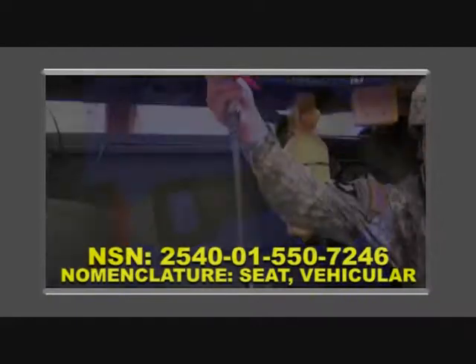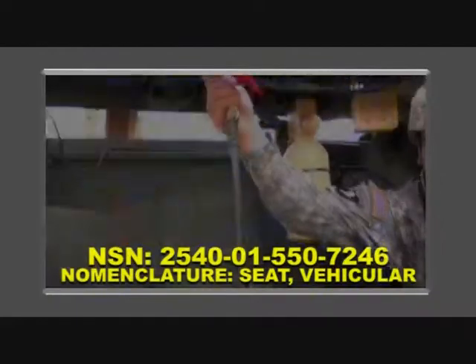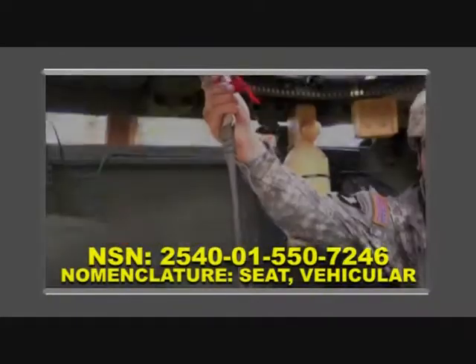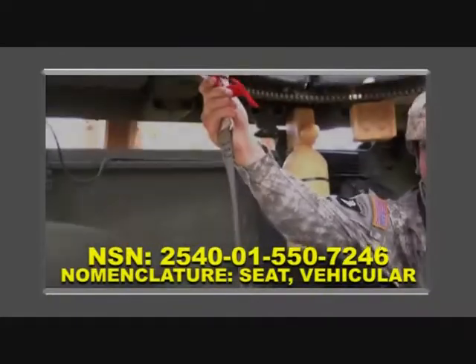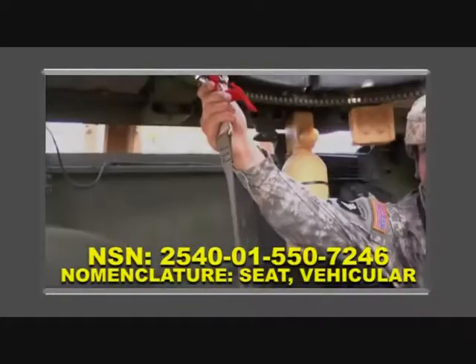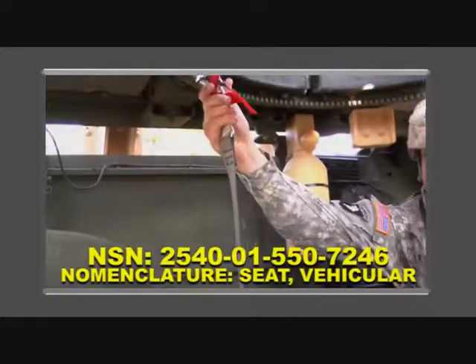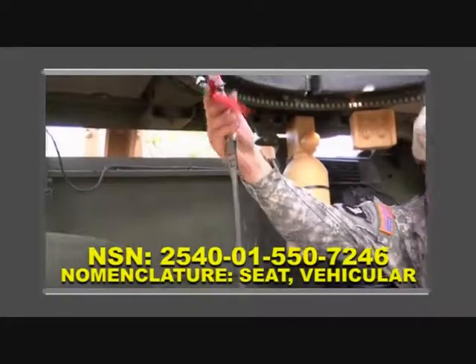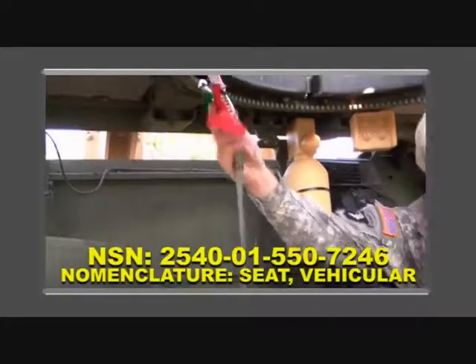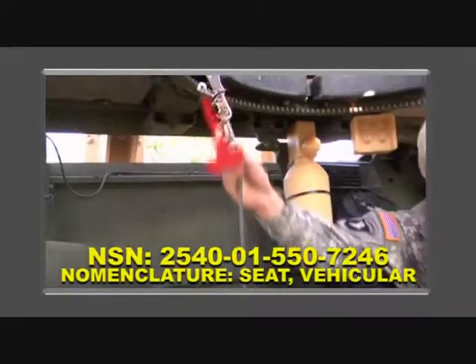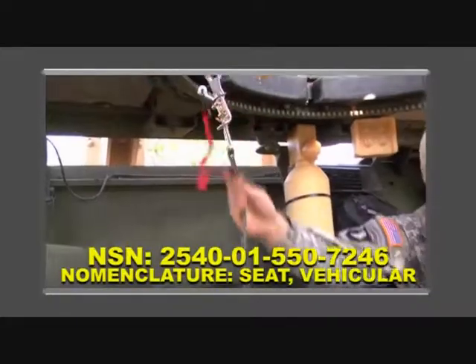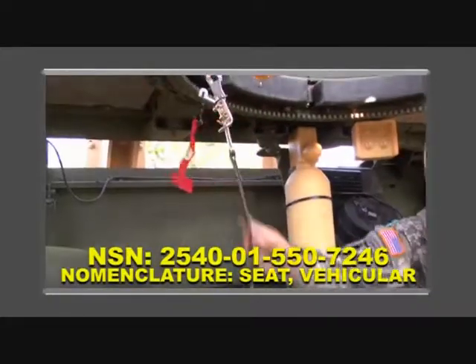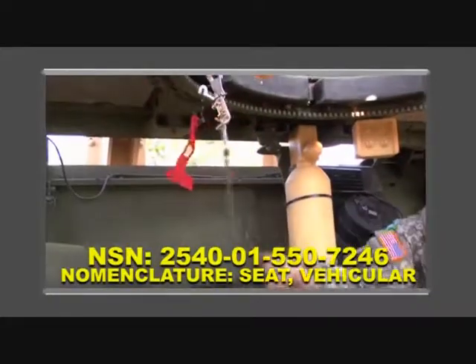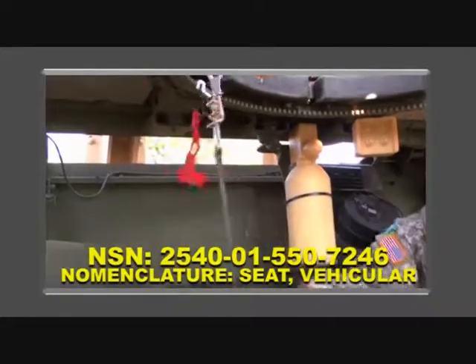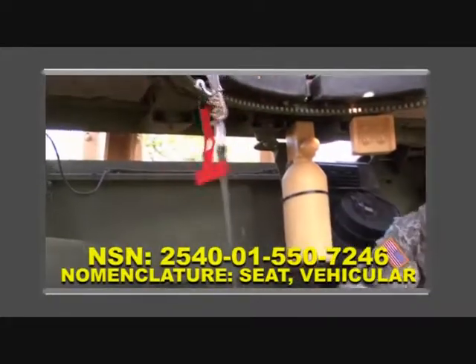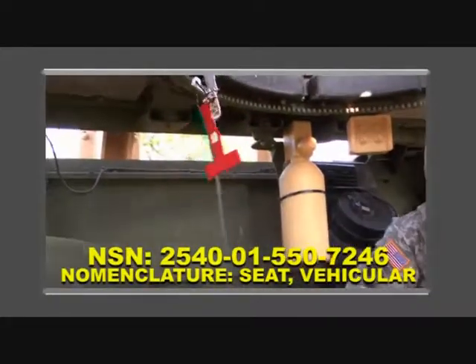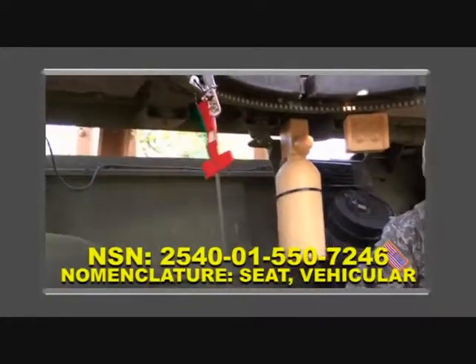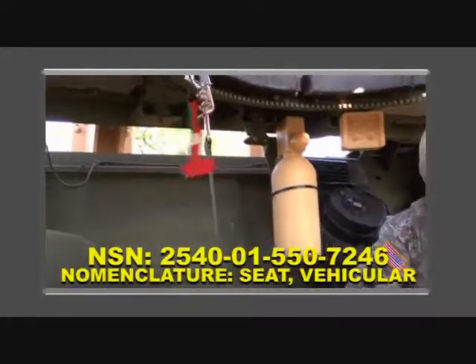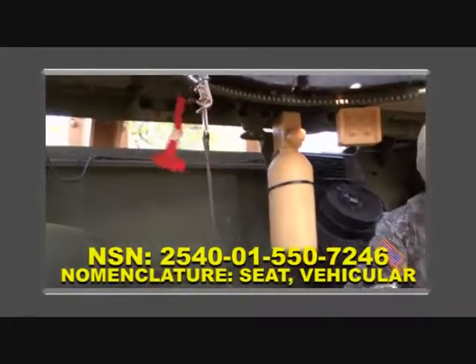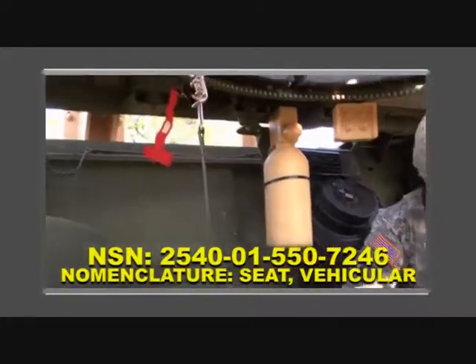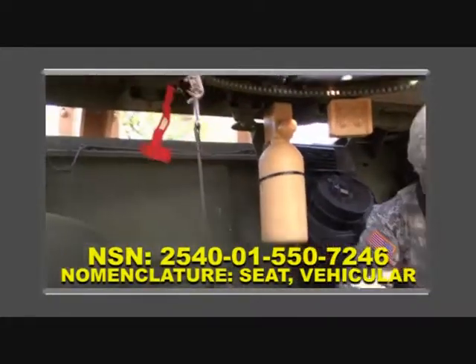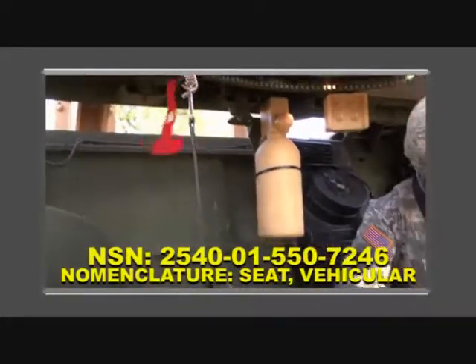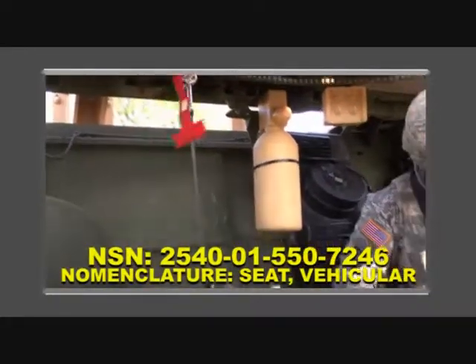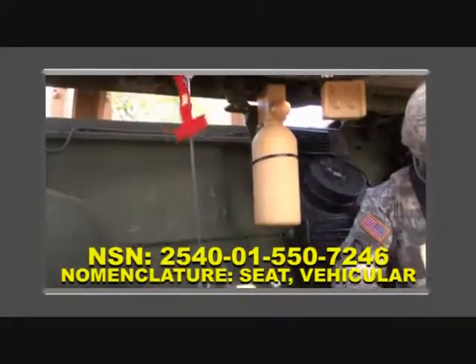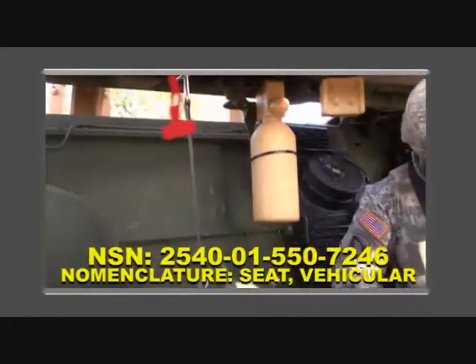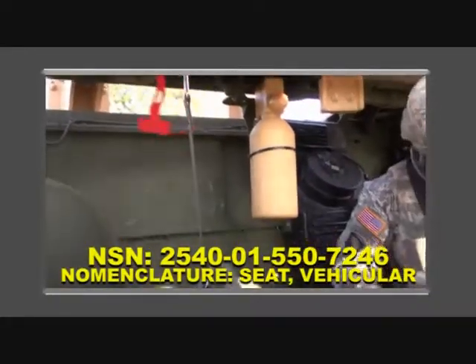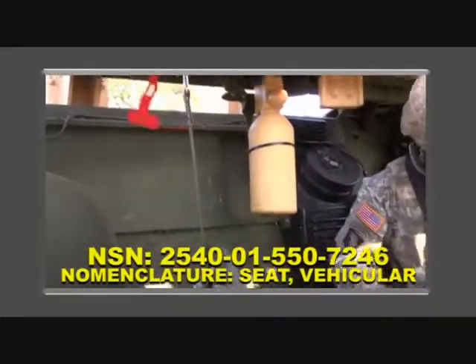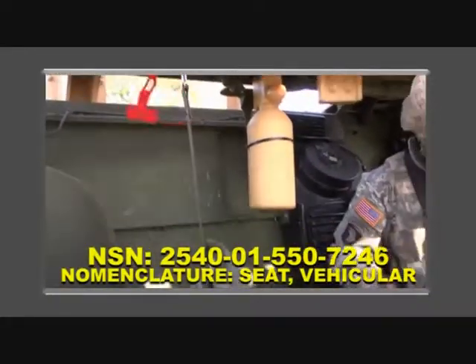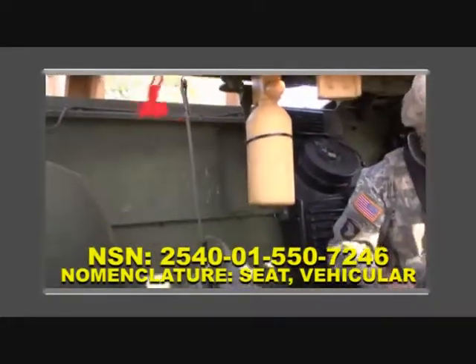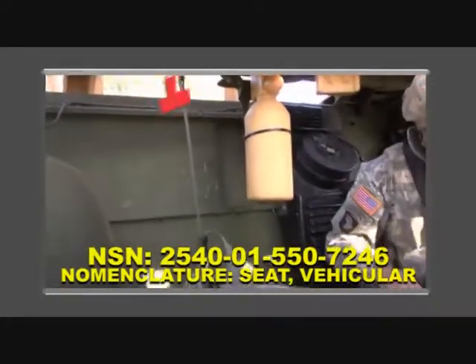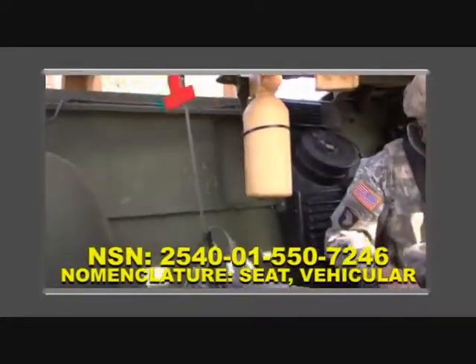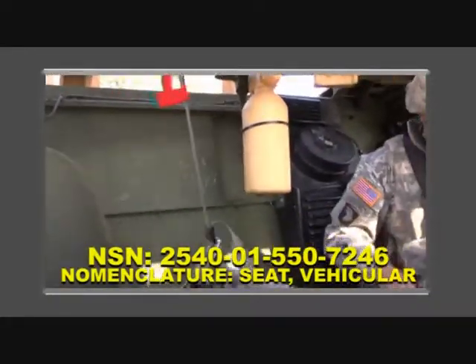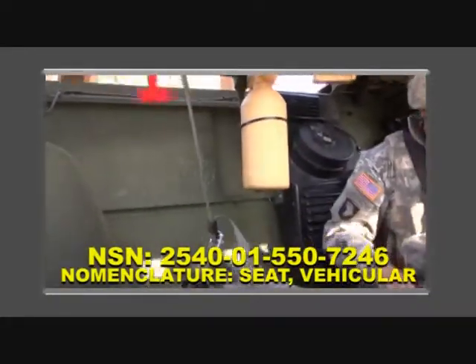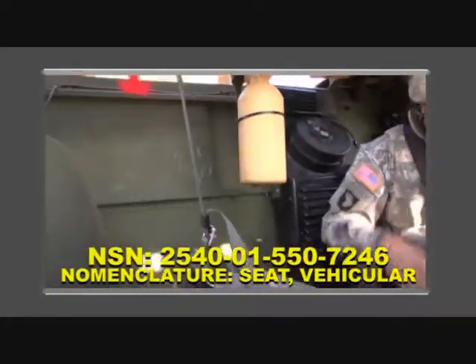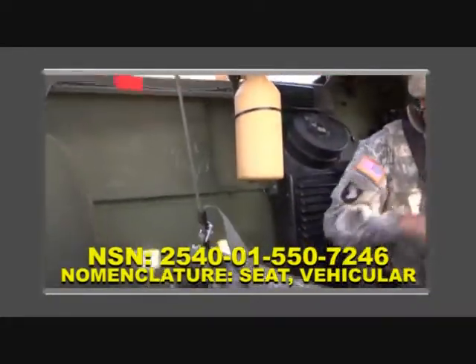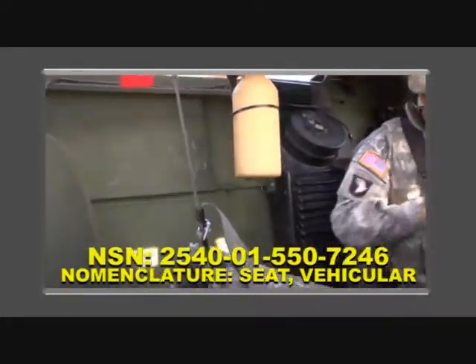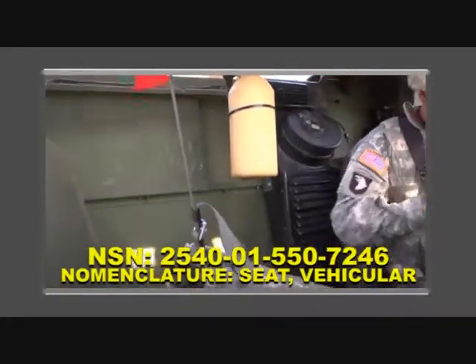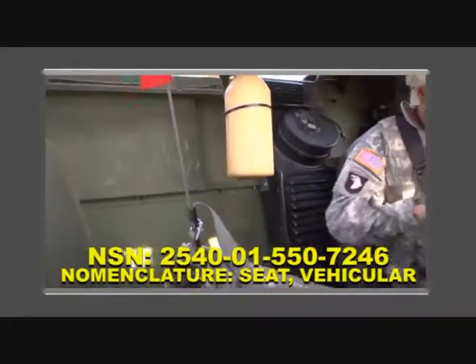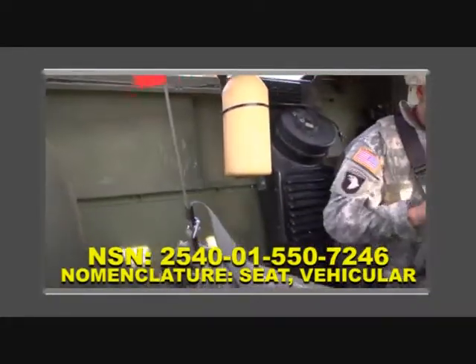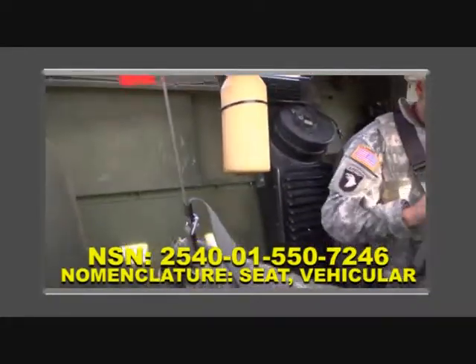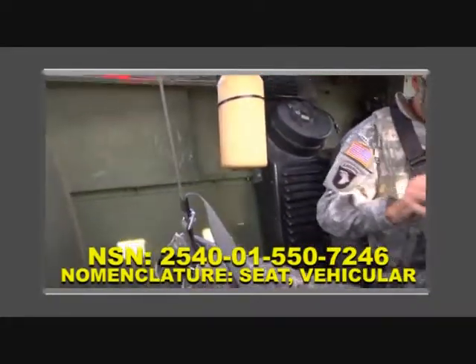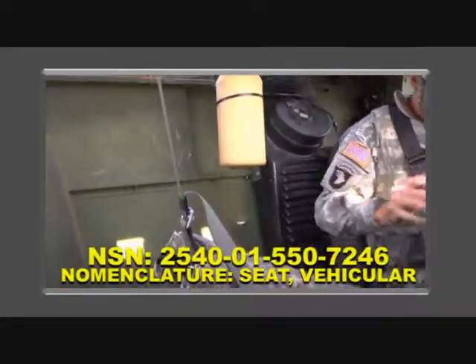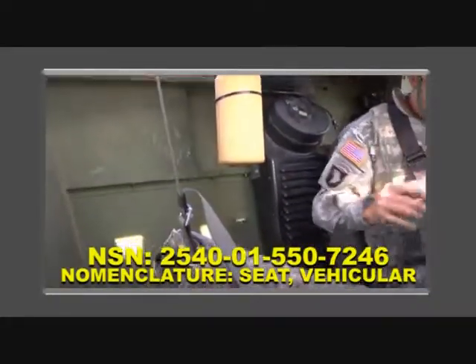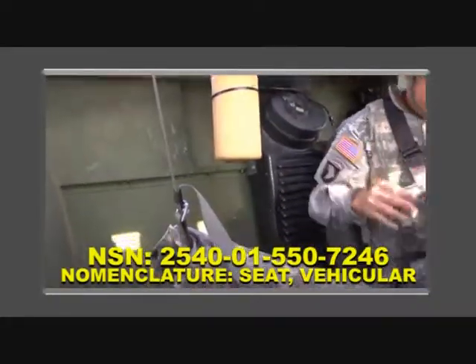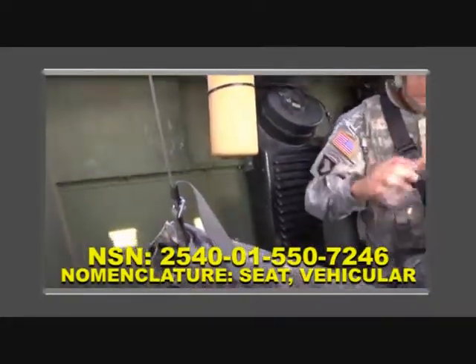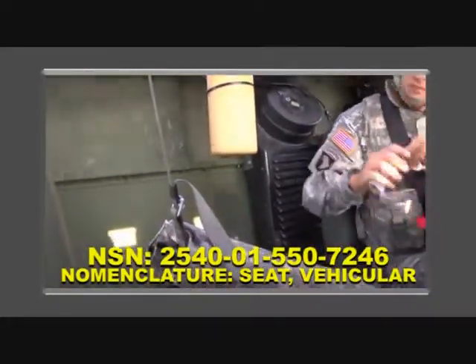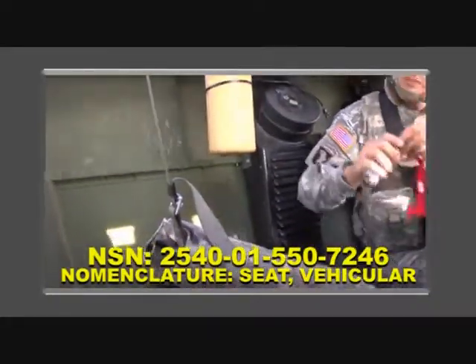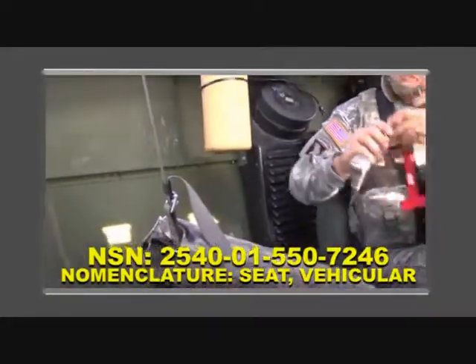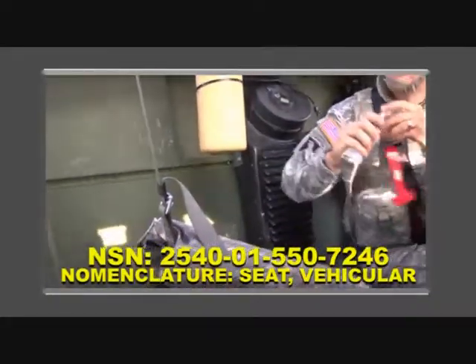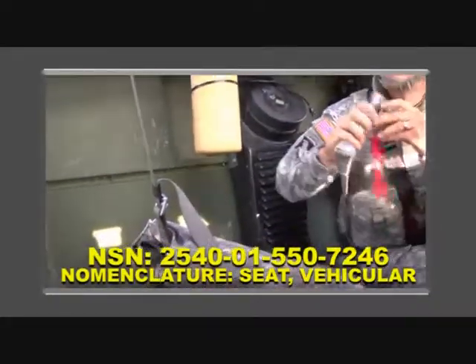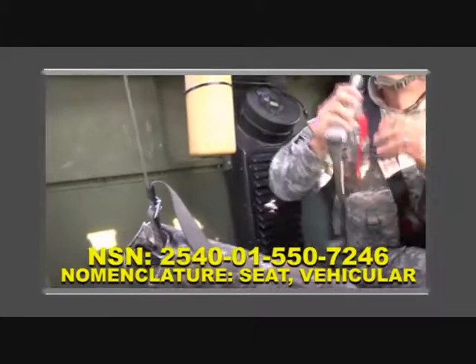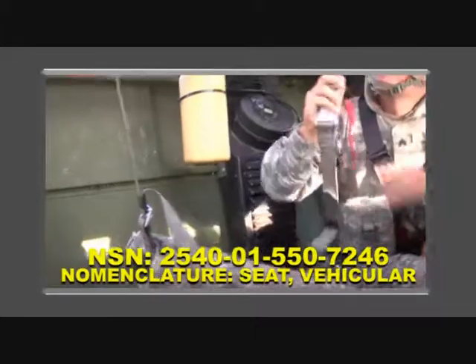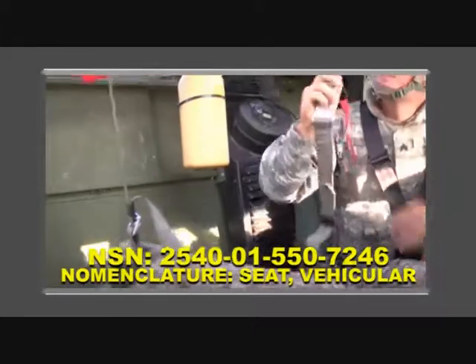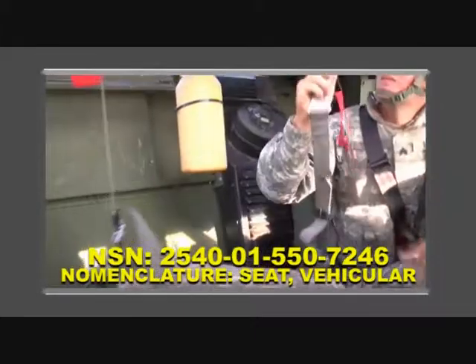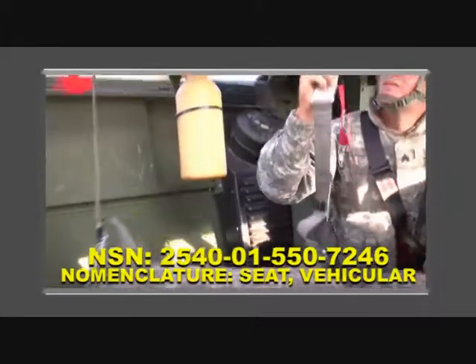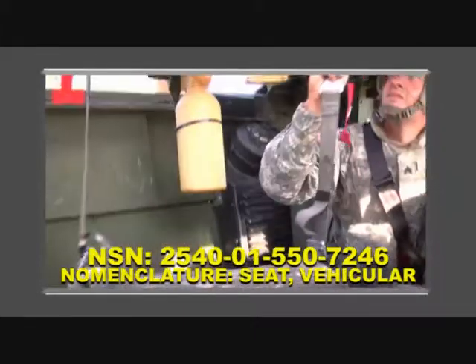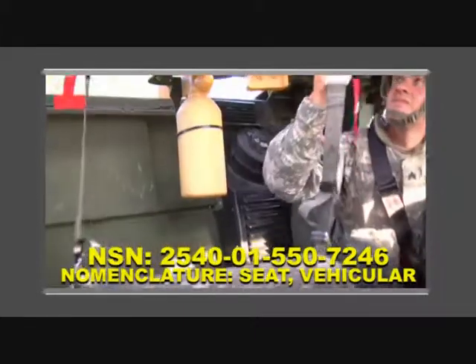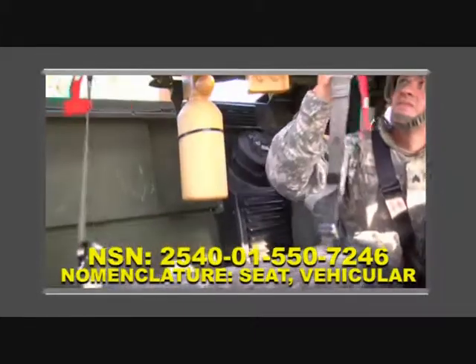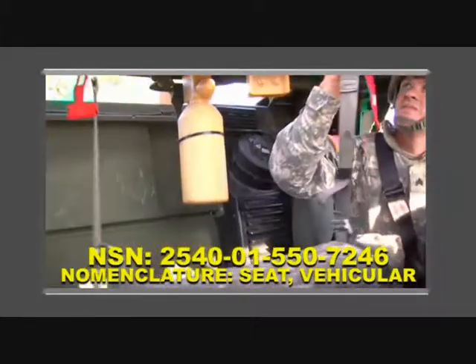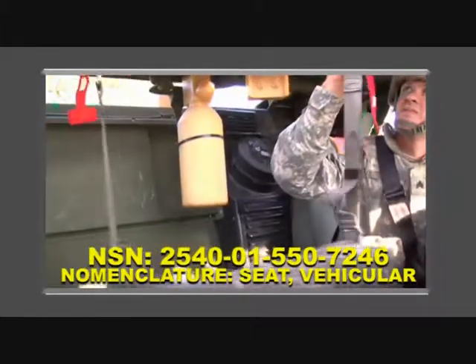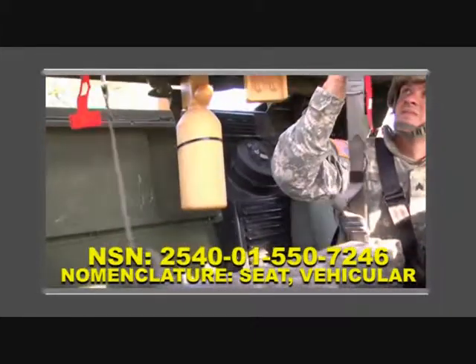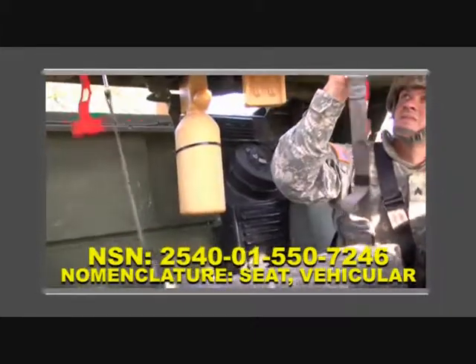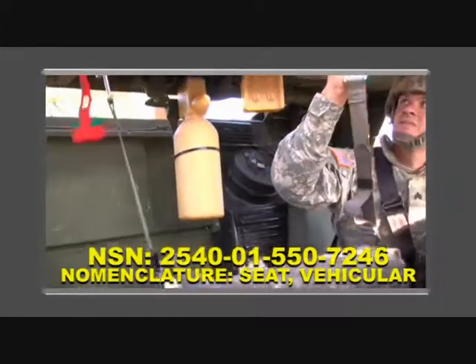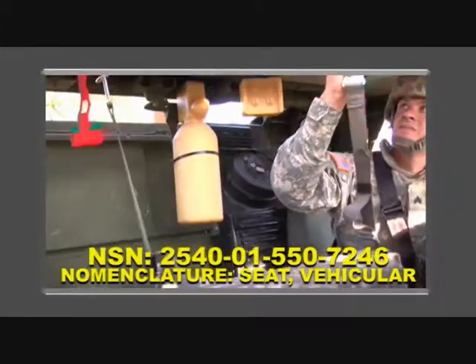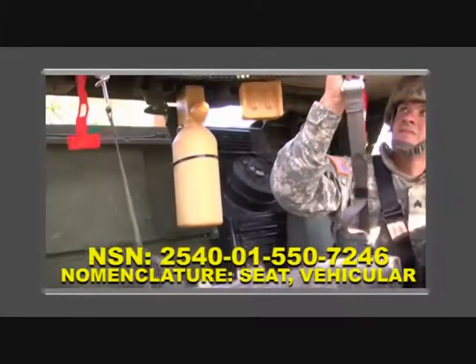Most Humvee models come with a hard or soft gunner's sling seat assembly that is not available for MRAP variants.